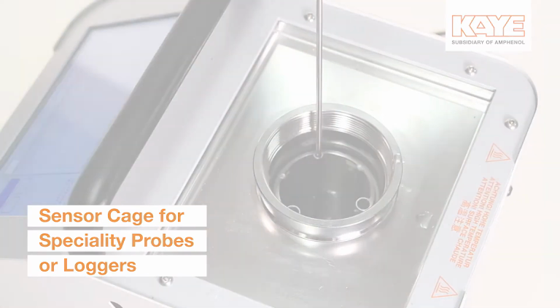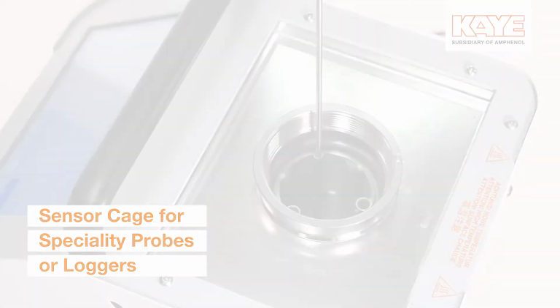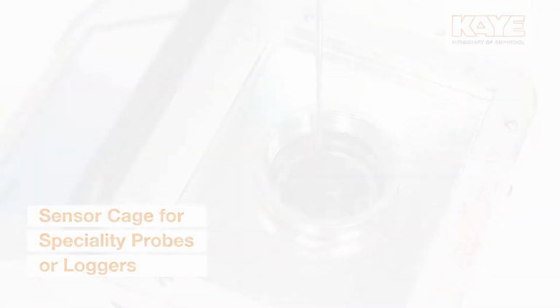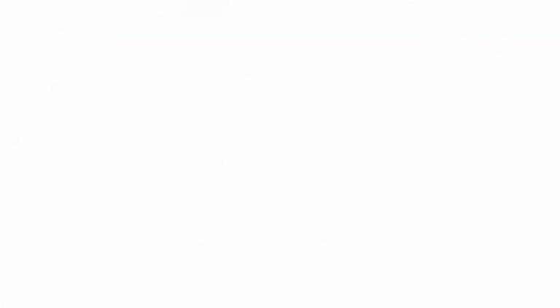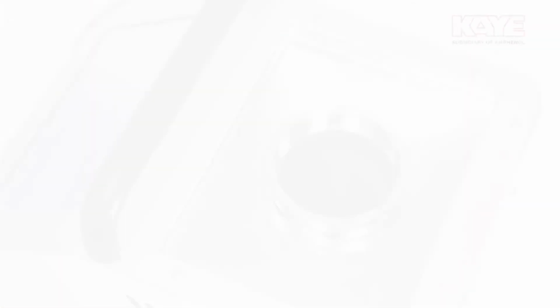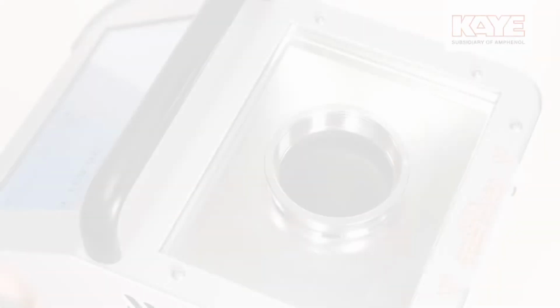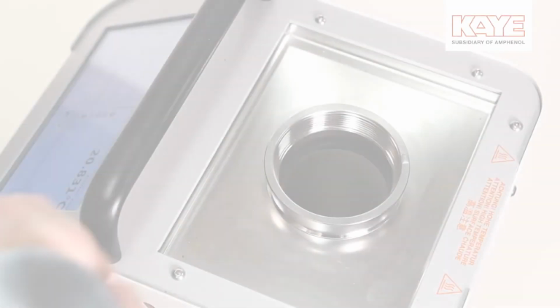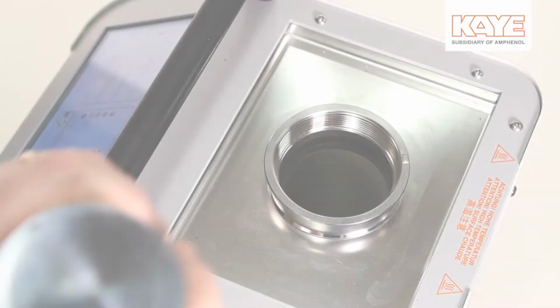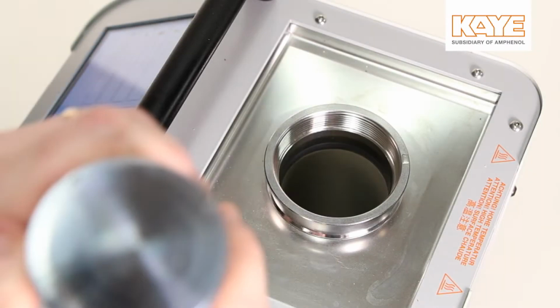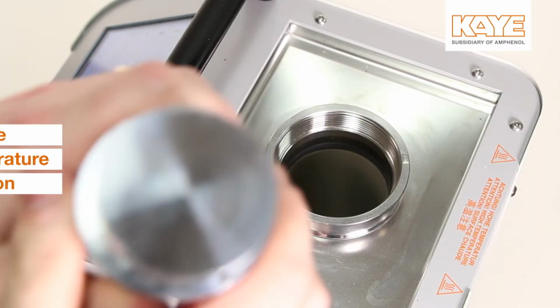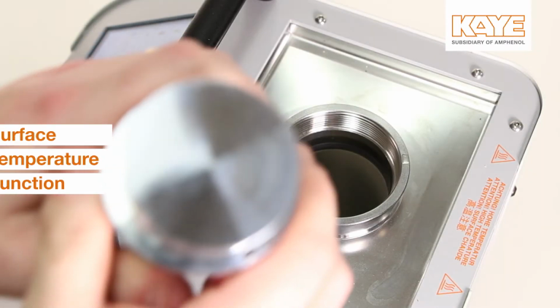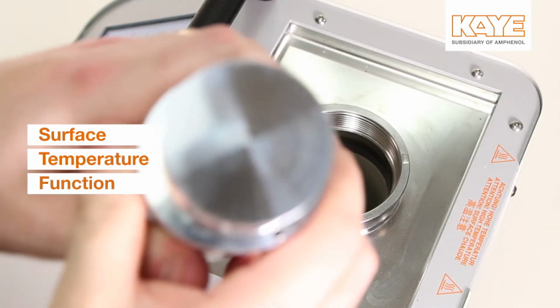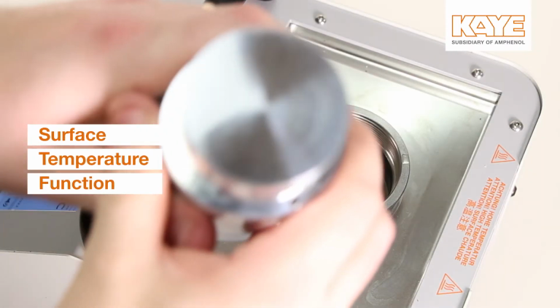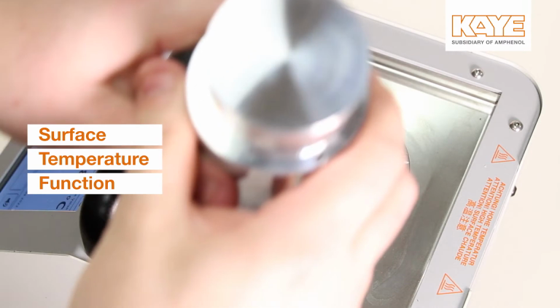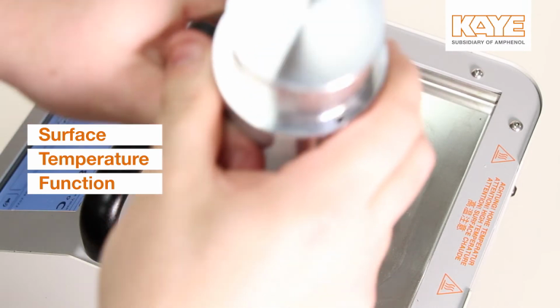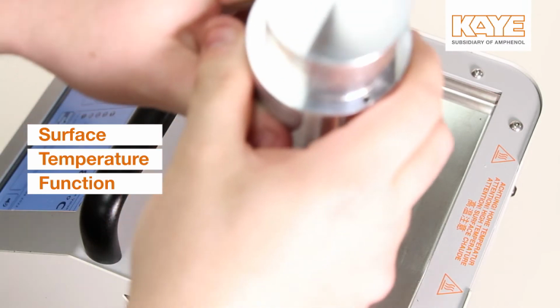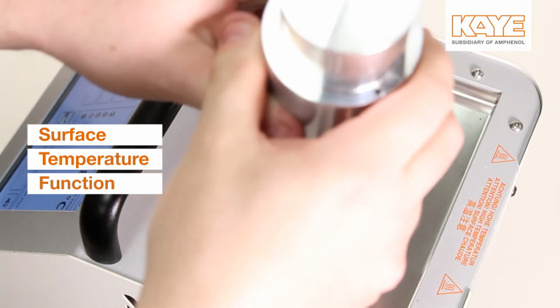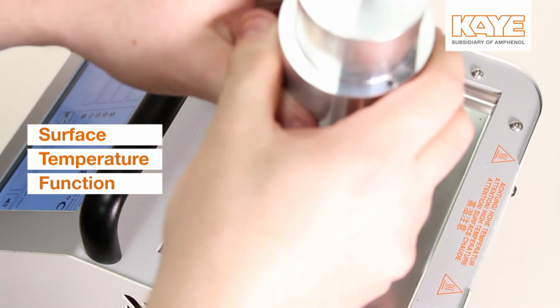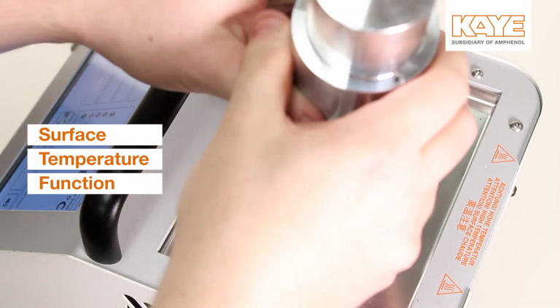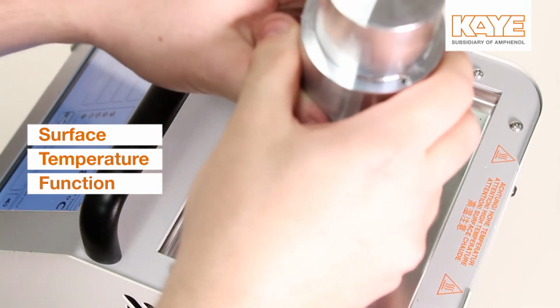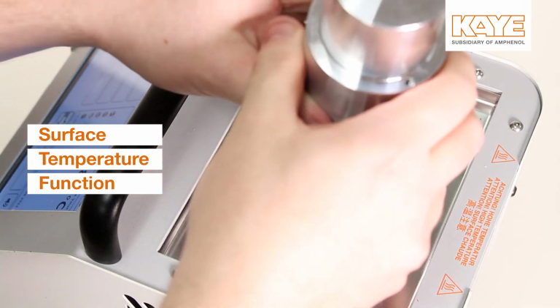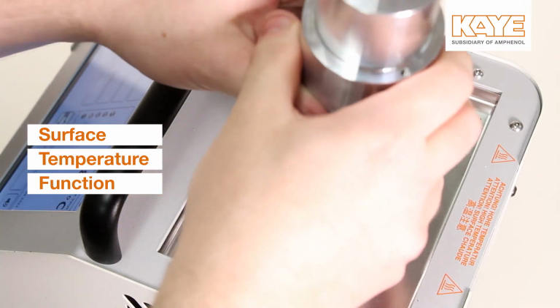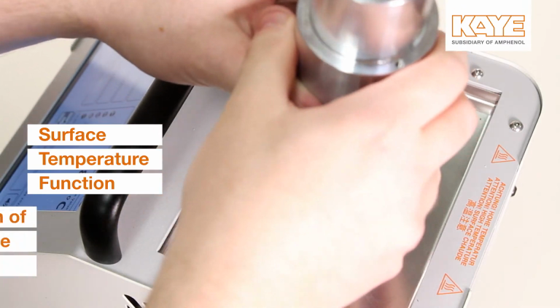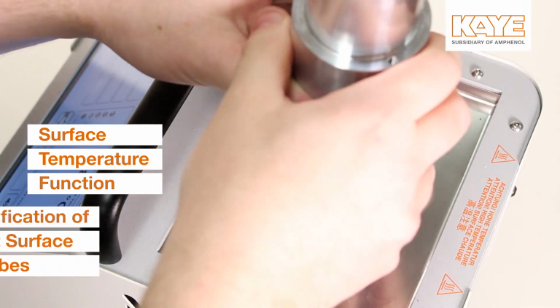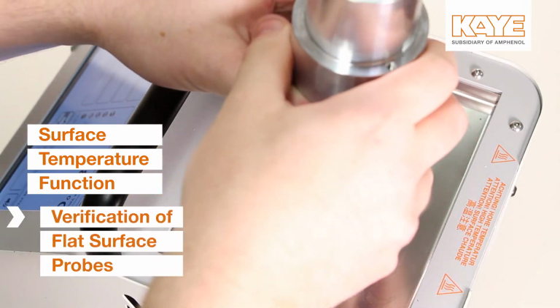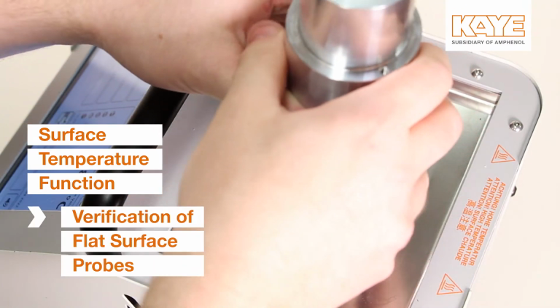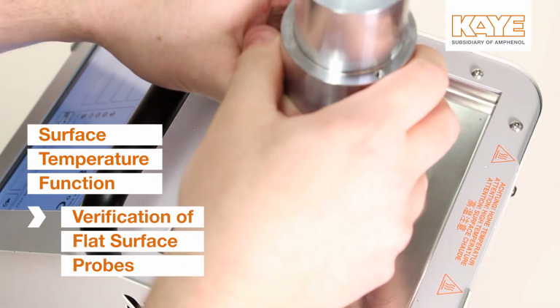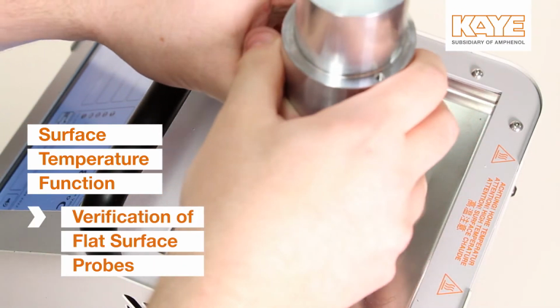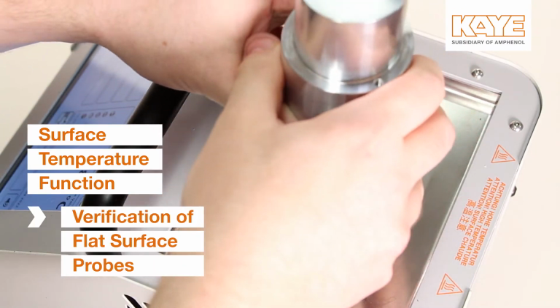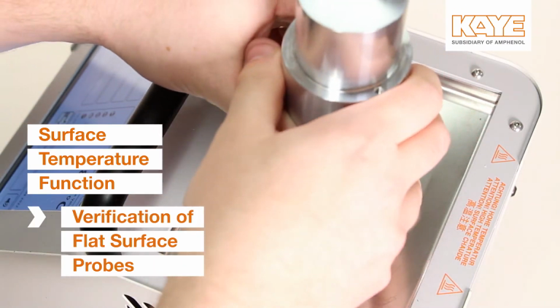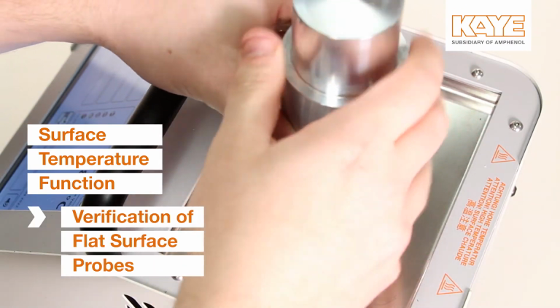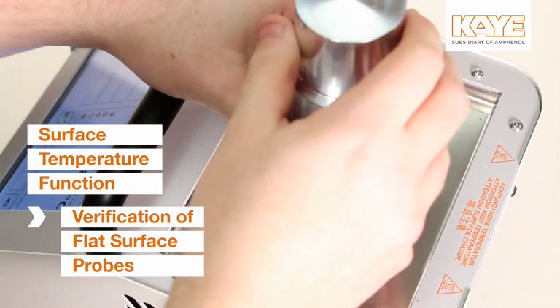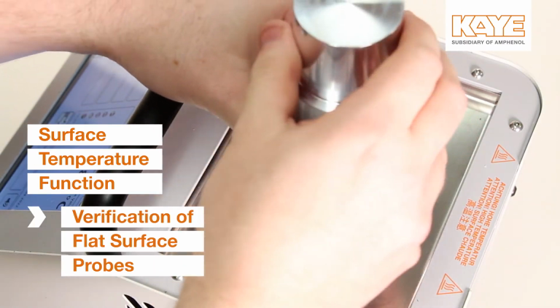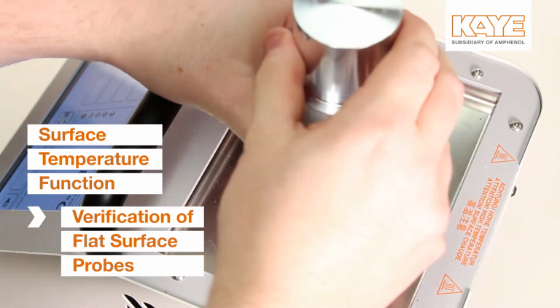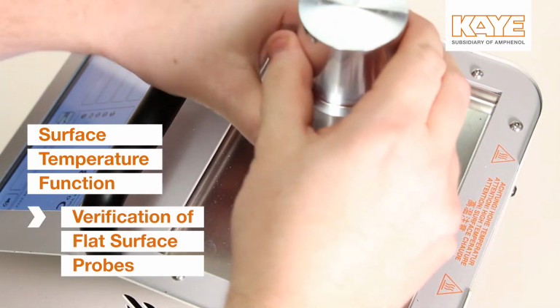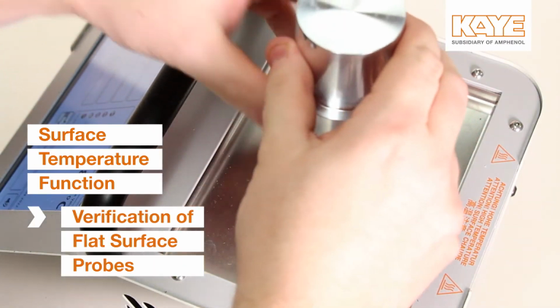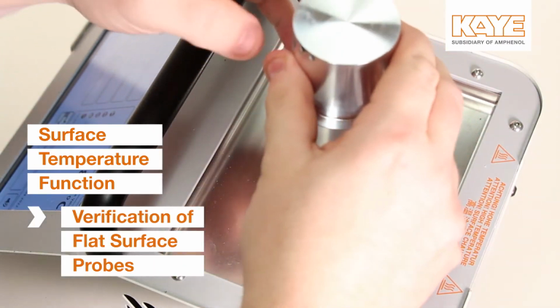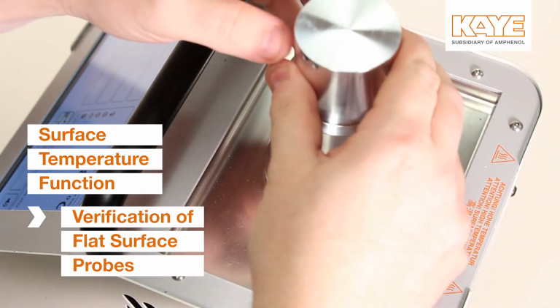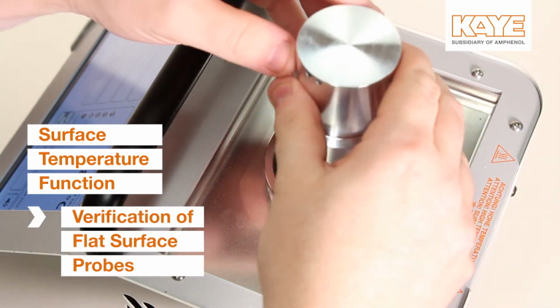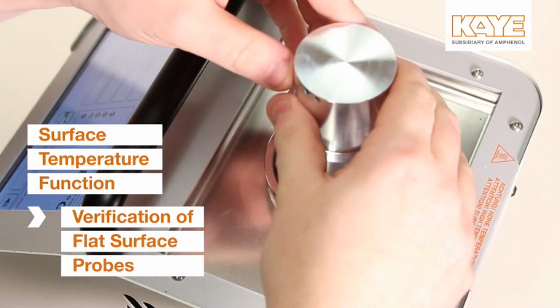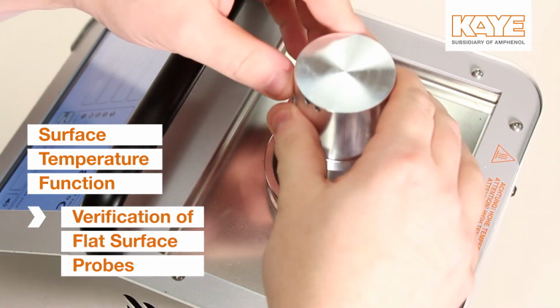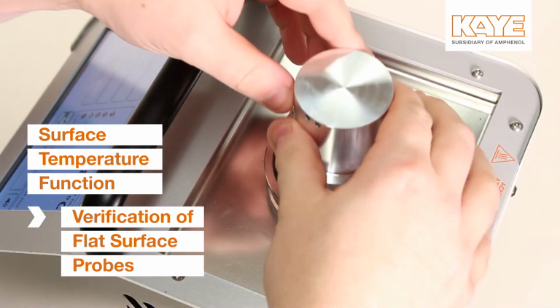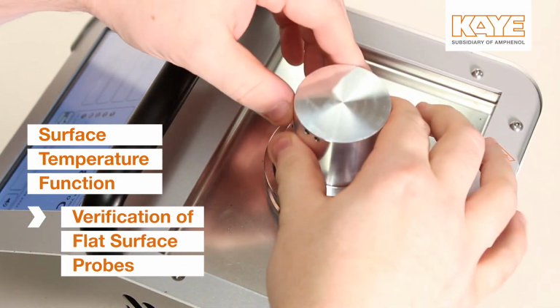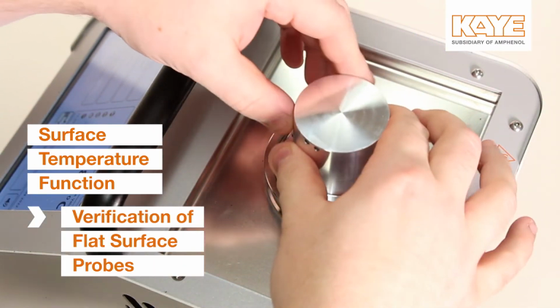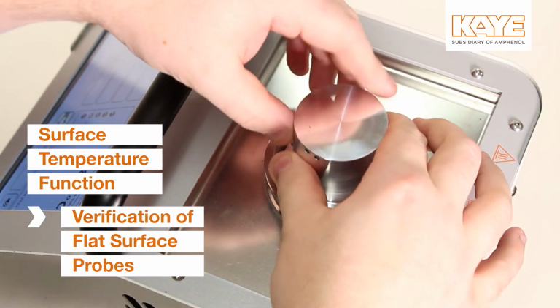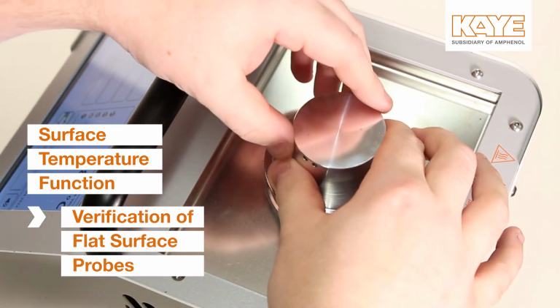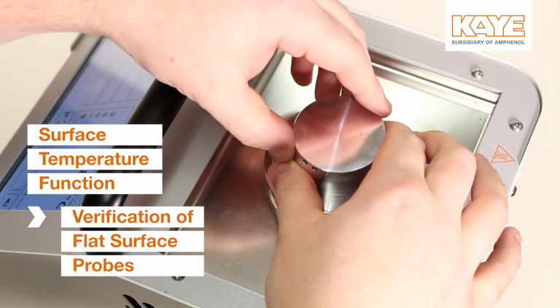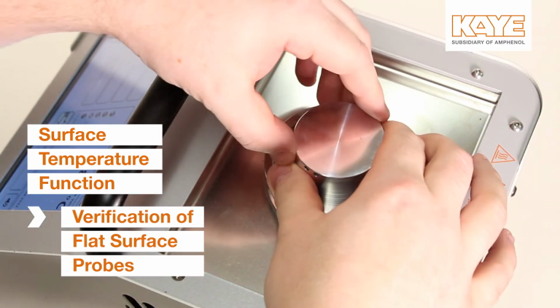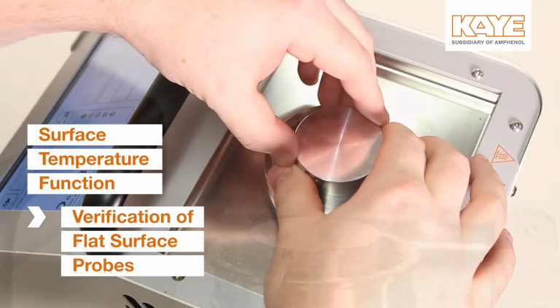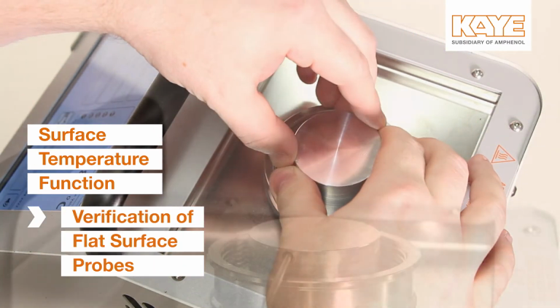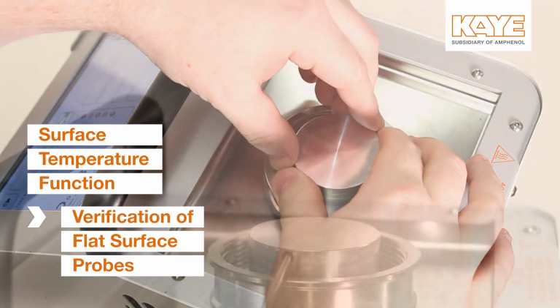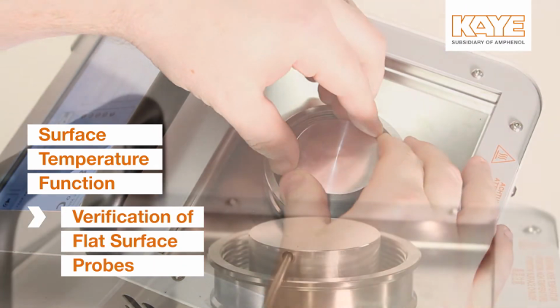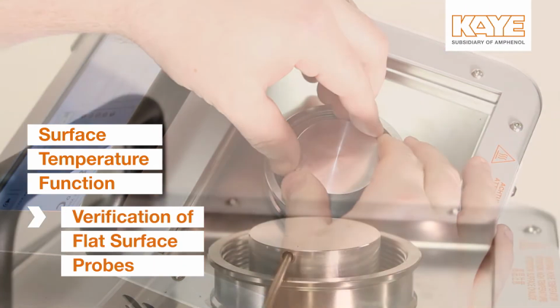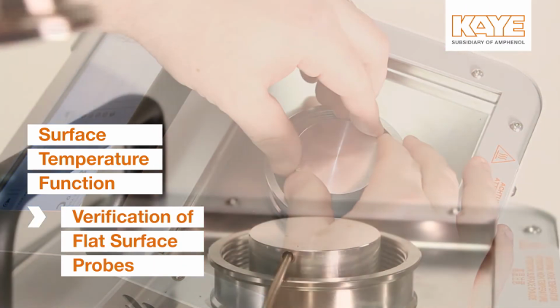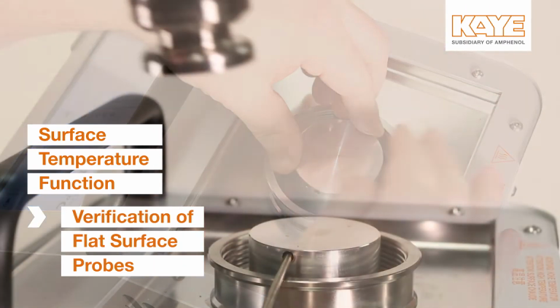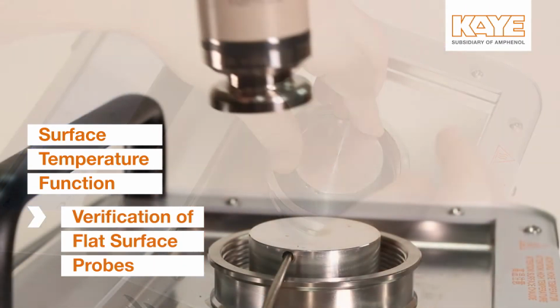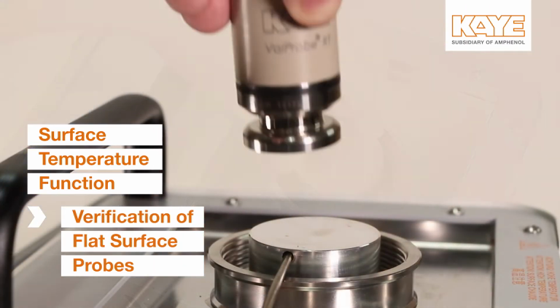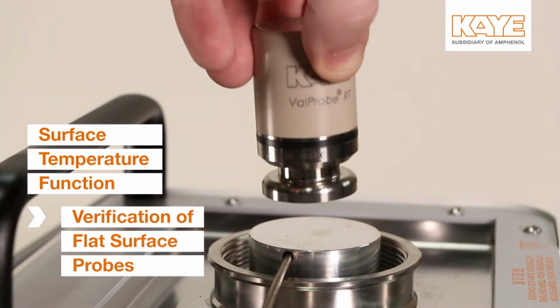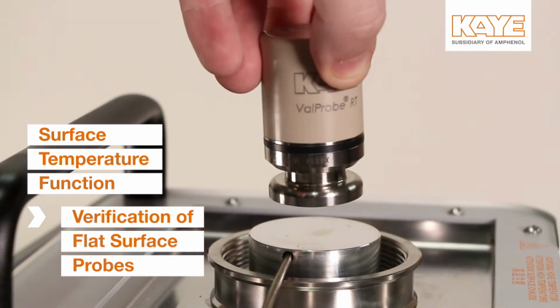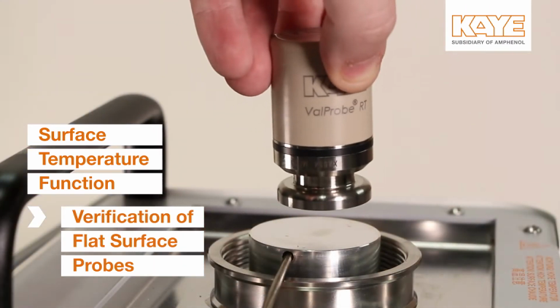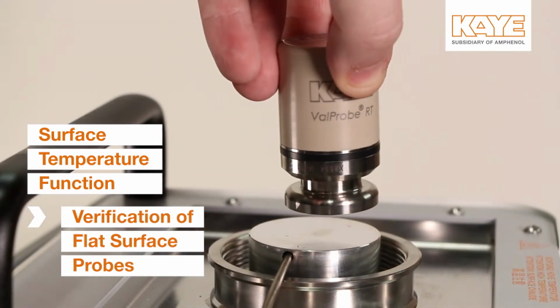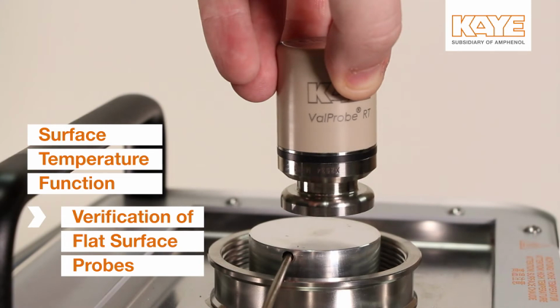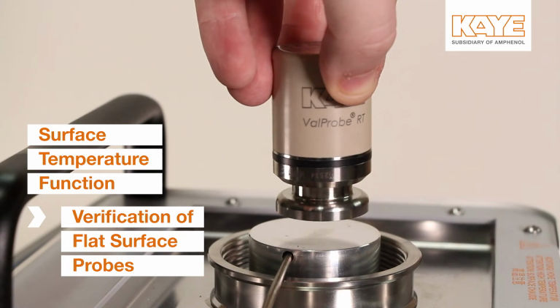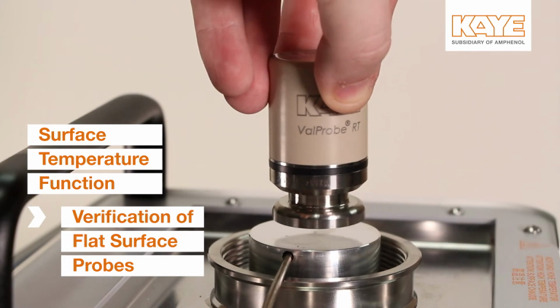The surface temperature insert allows for calibration and verification of surface probes, such as the Valprobe RT.